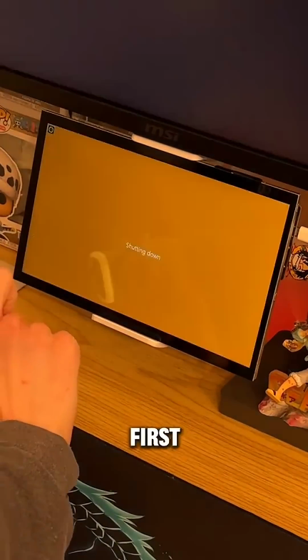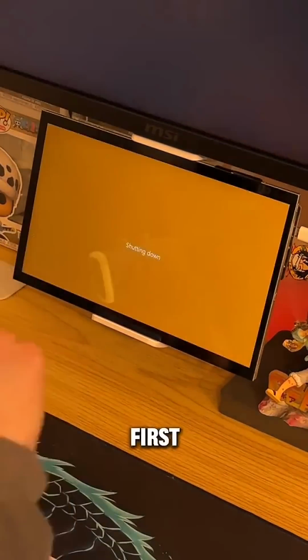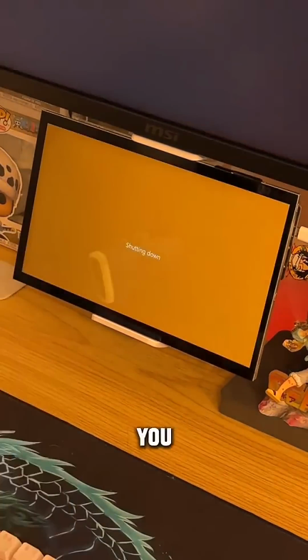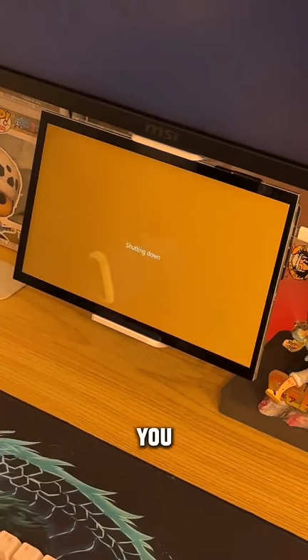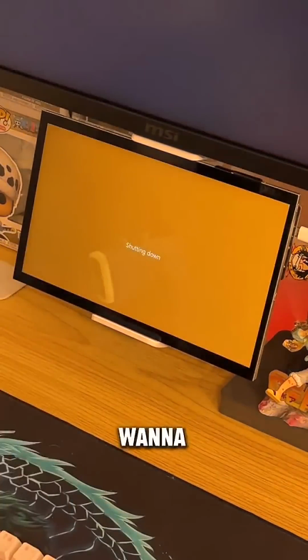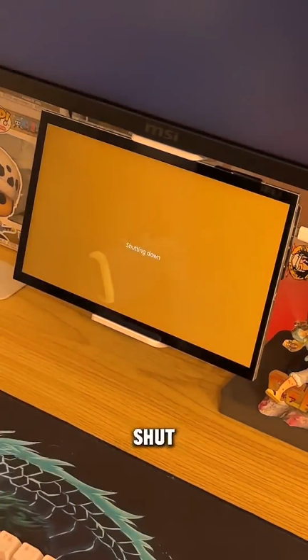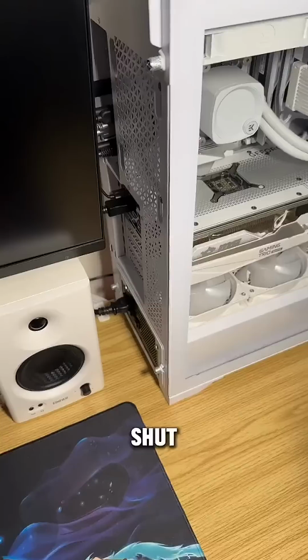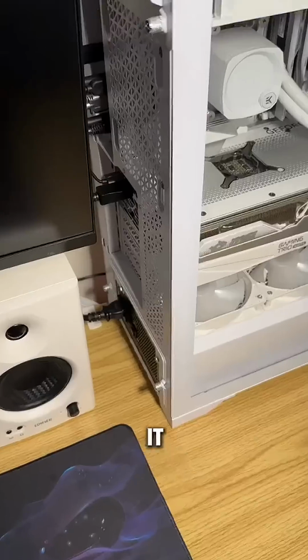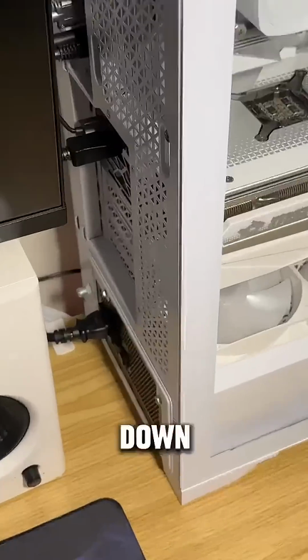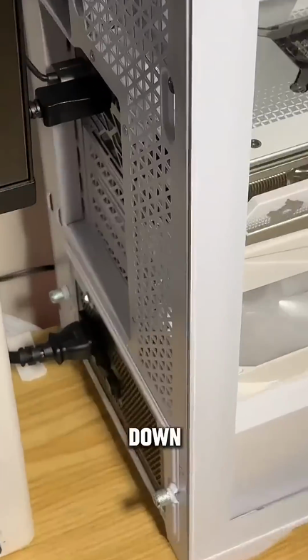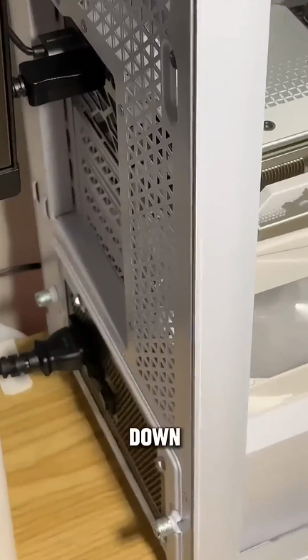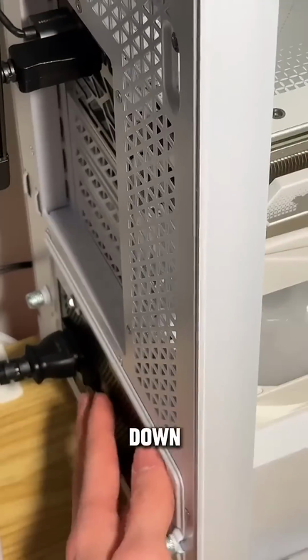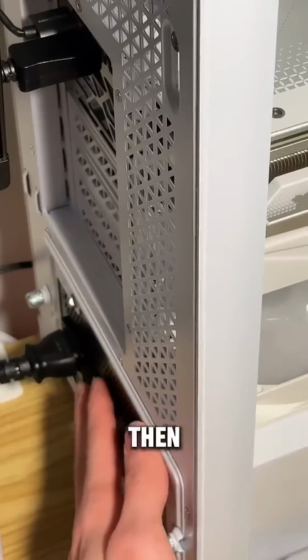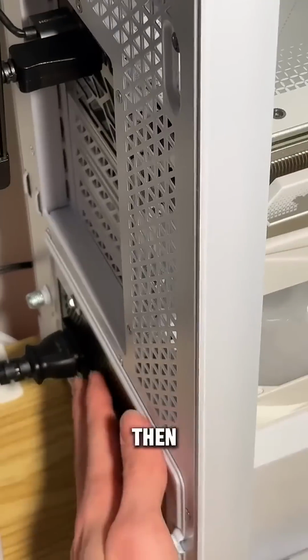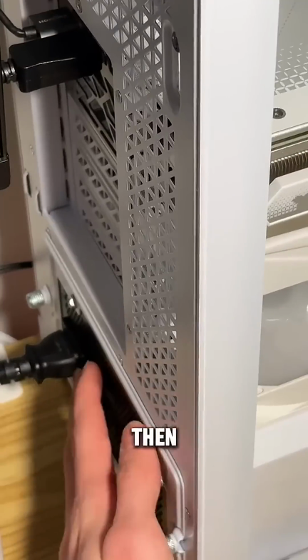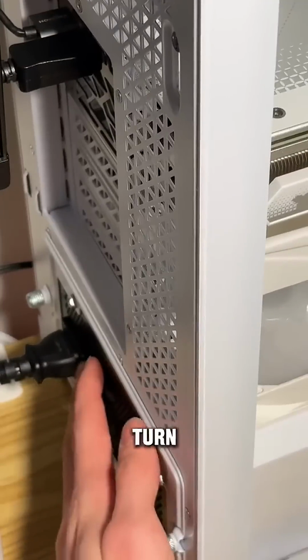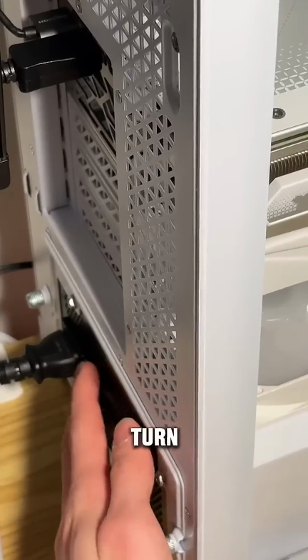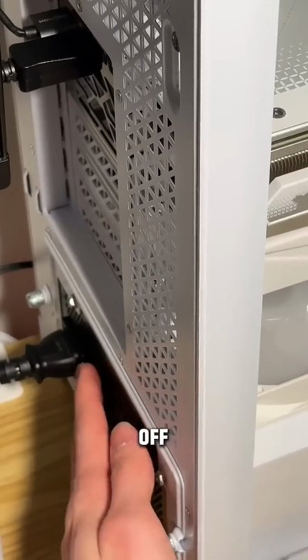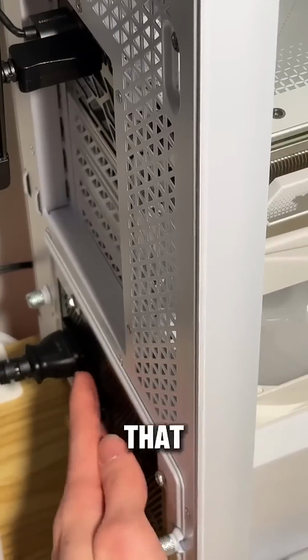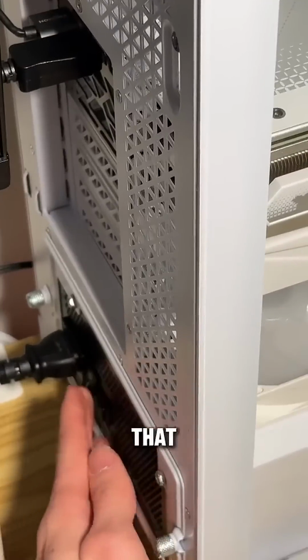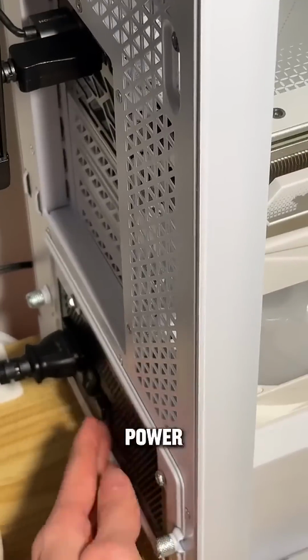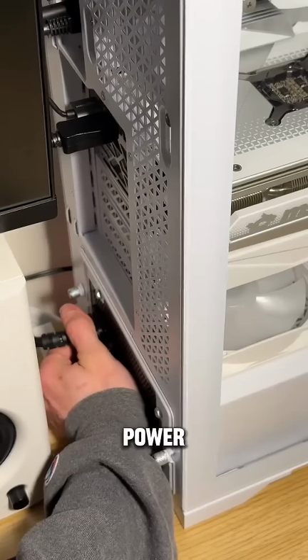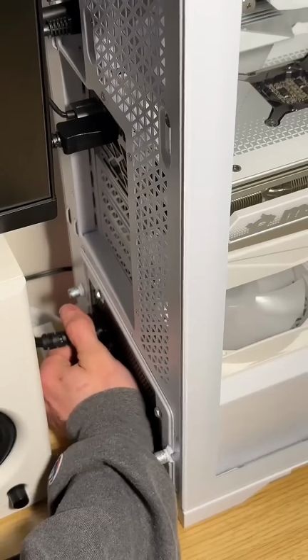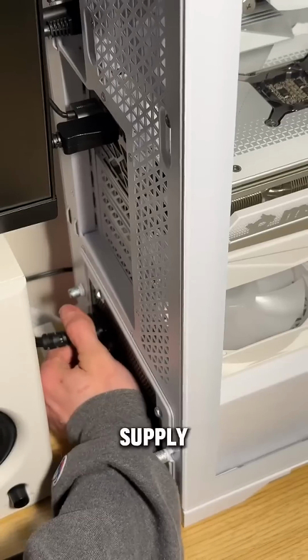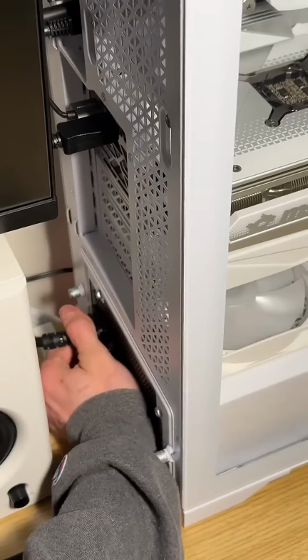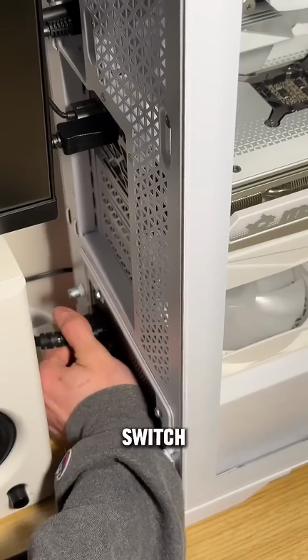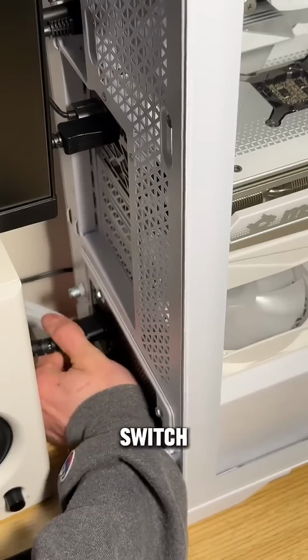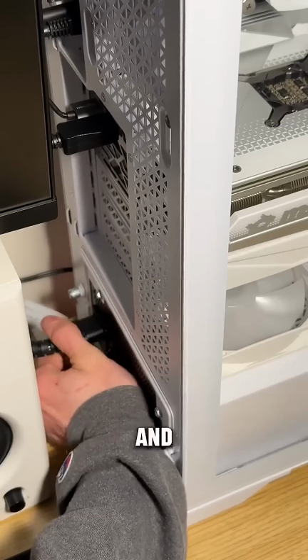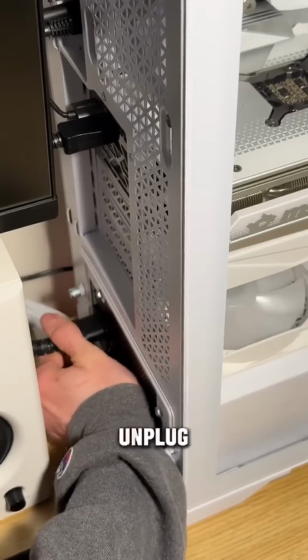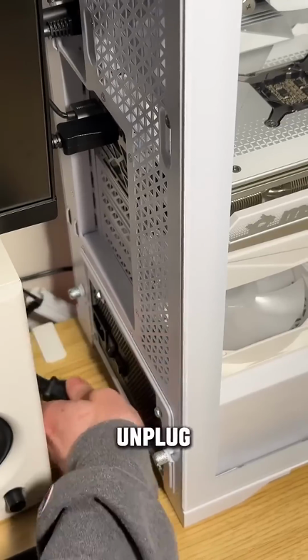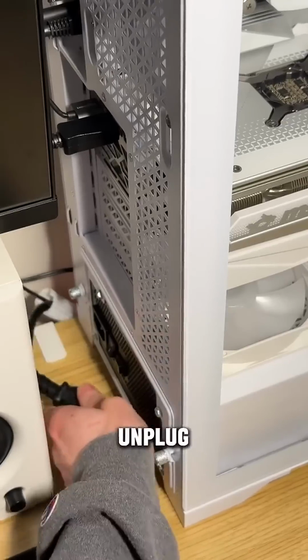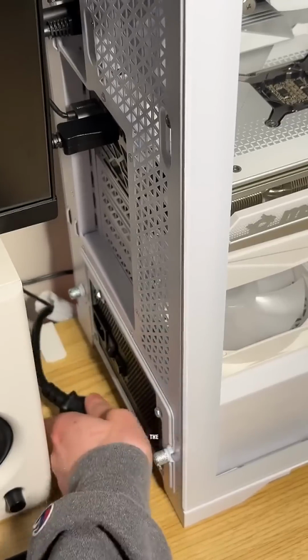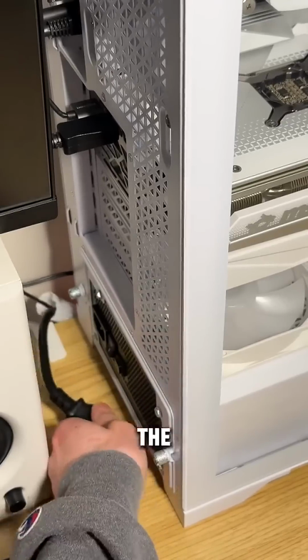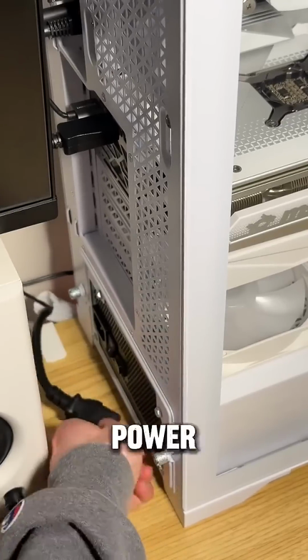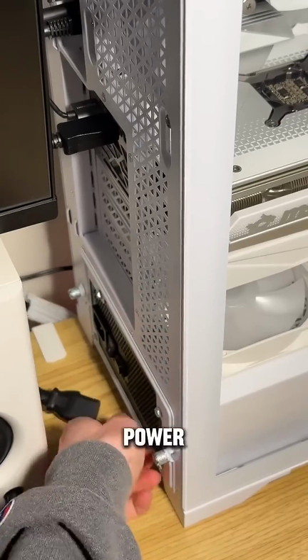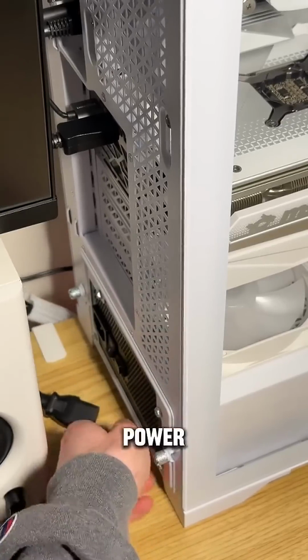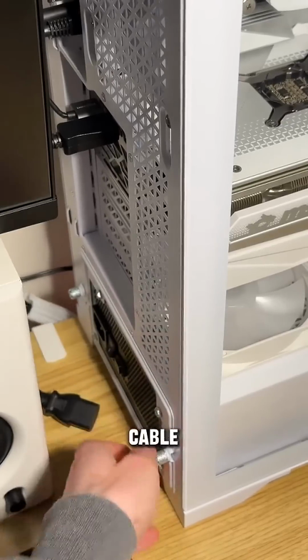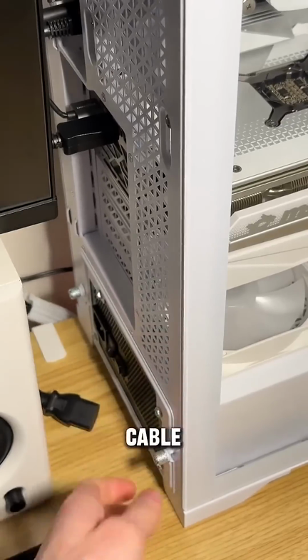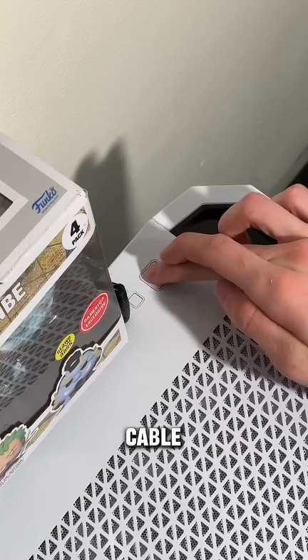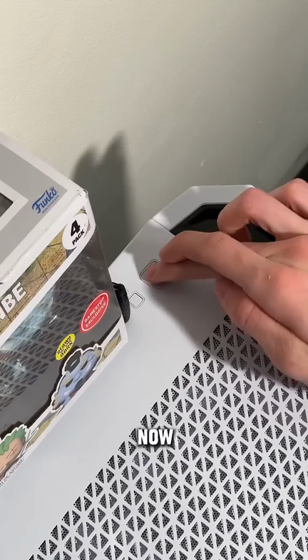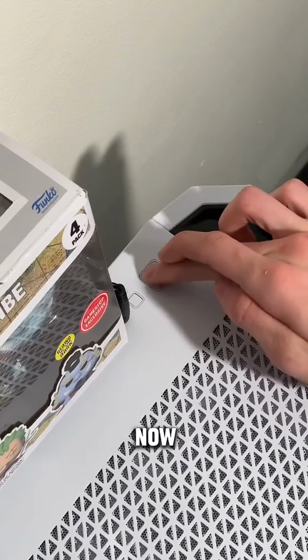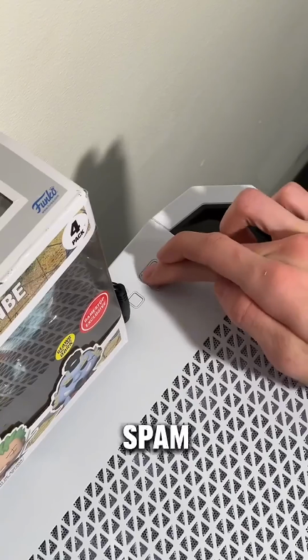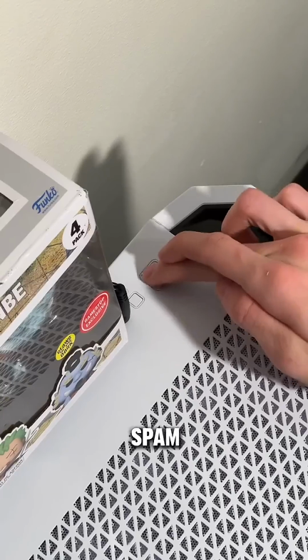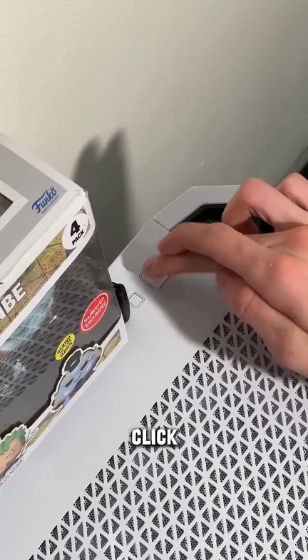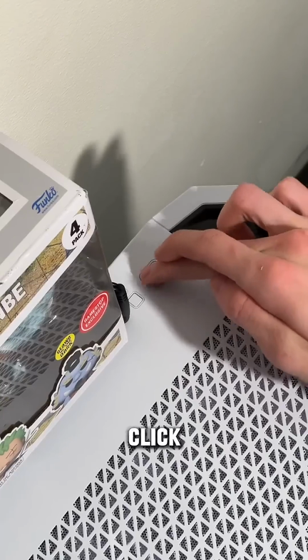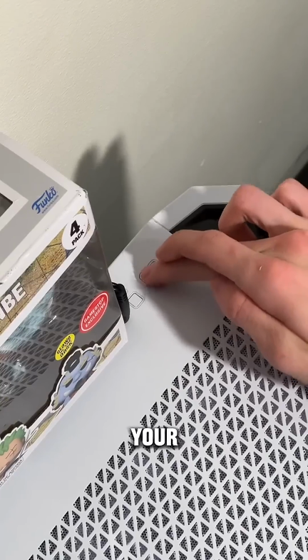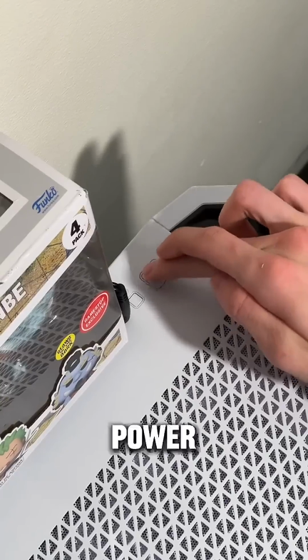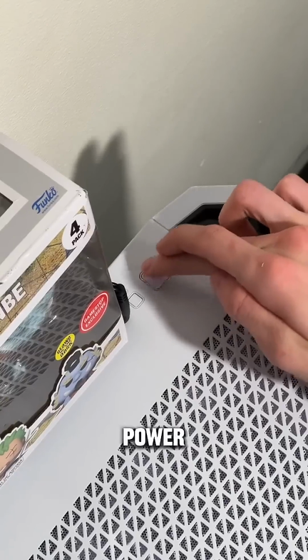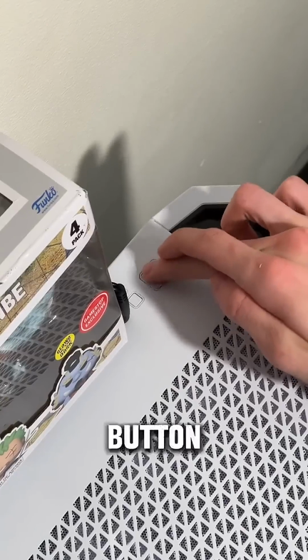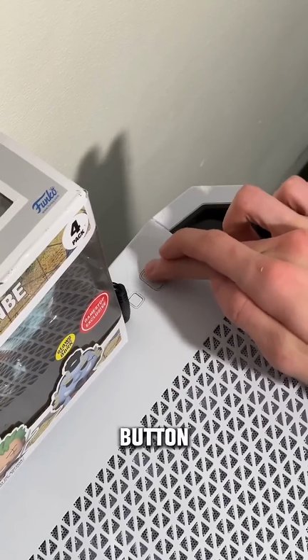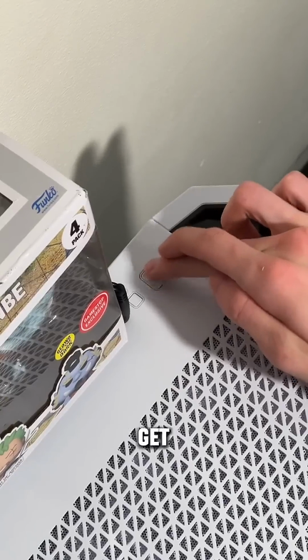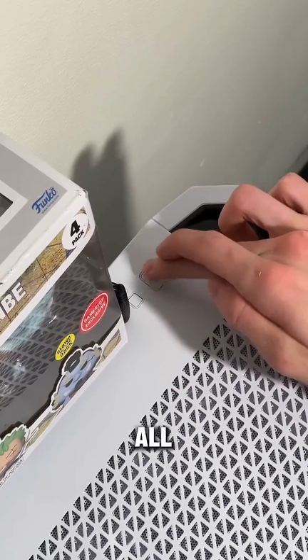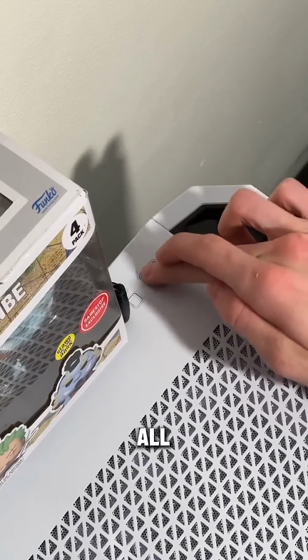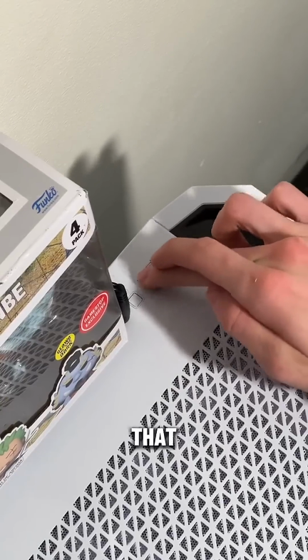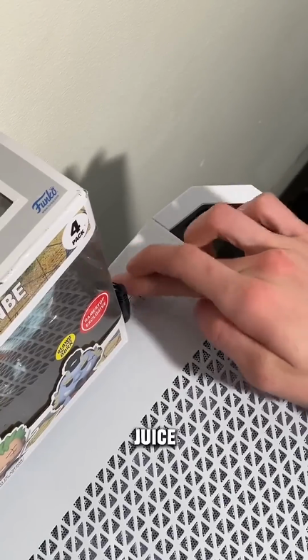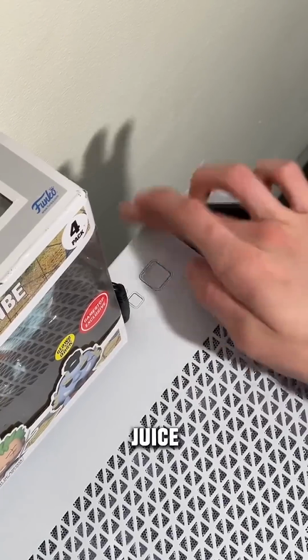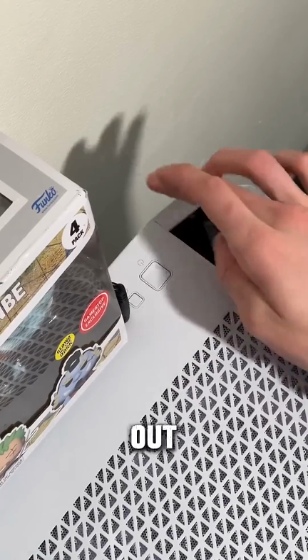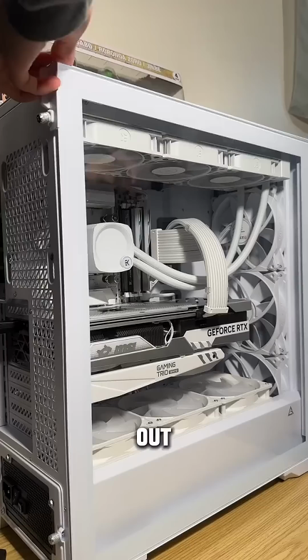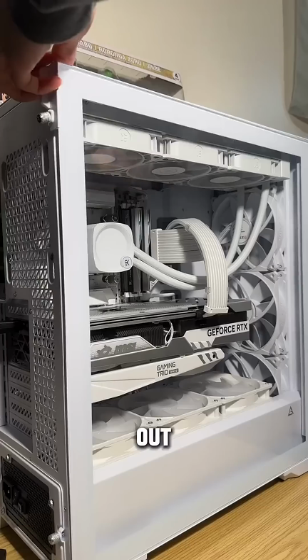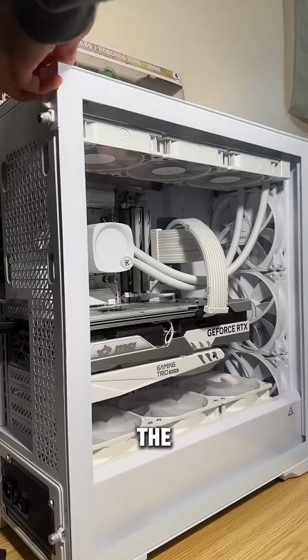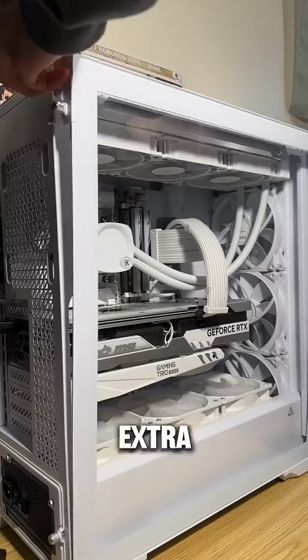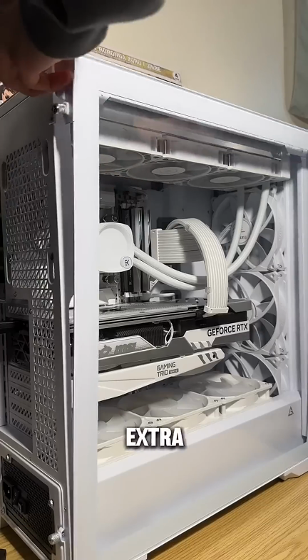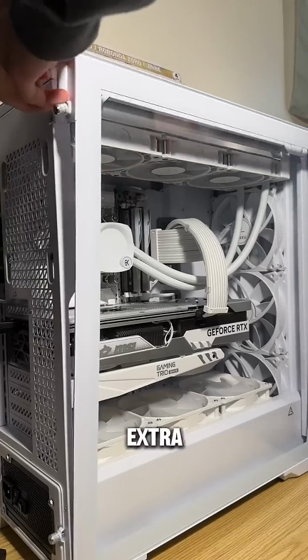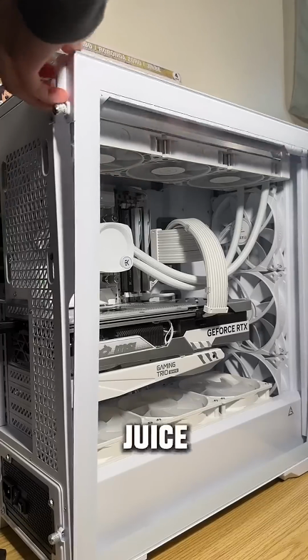First, you wanna shut it down, then turn off that power supply switch and unplug the power cable. Now spam click your power button and get all that extra juice out.